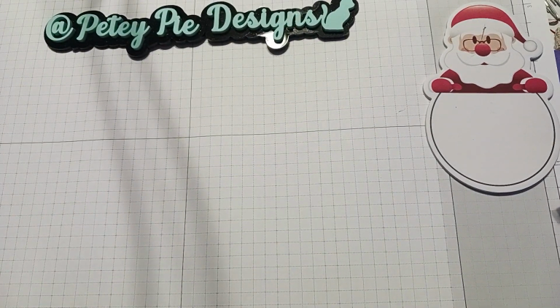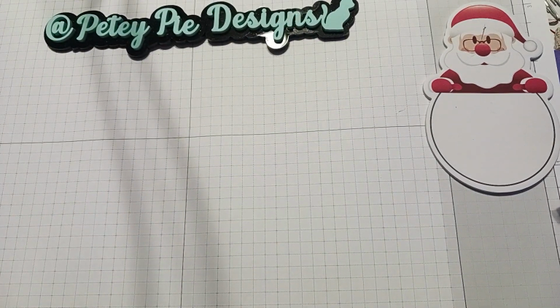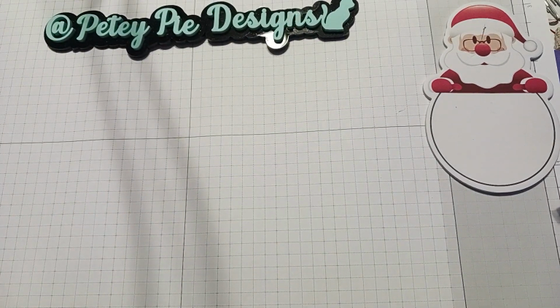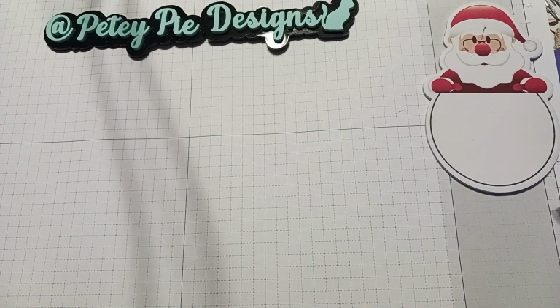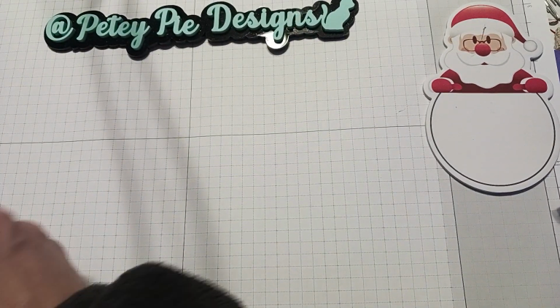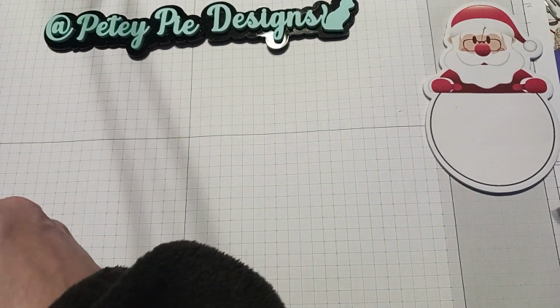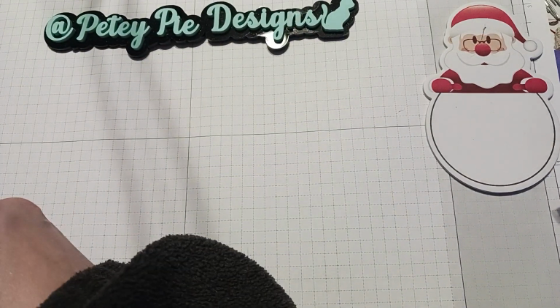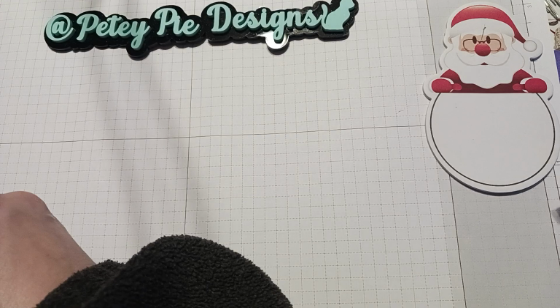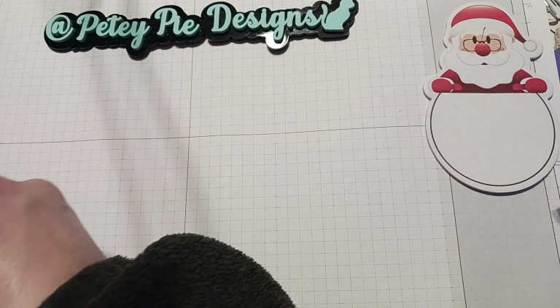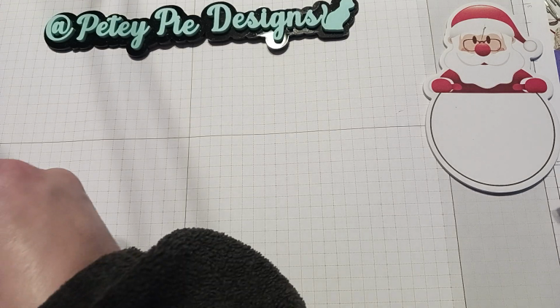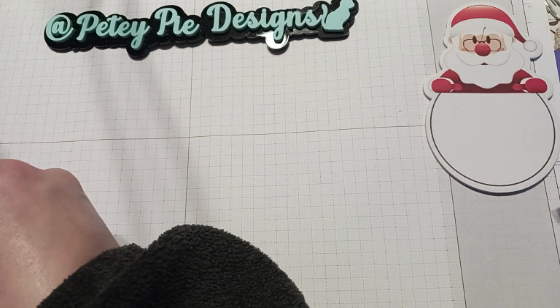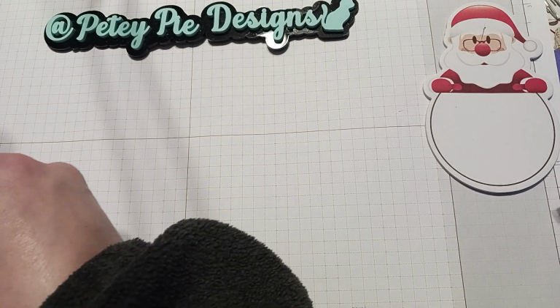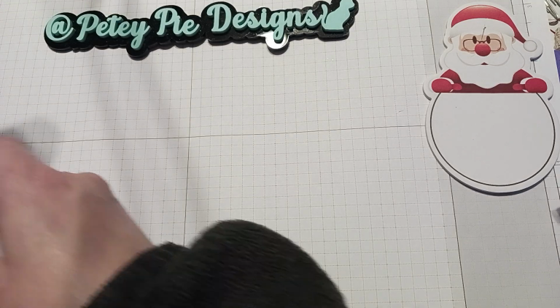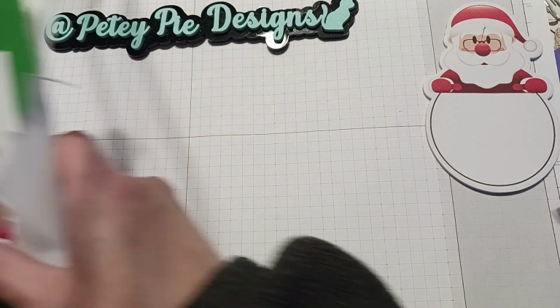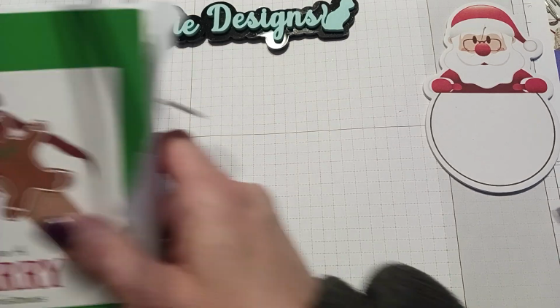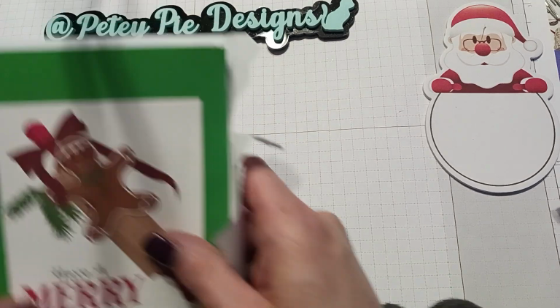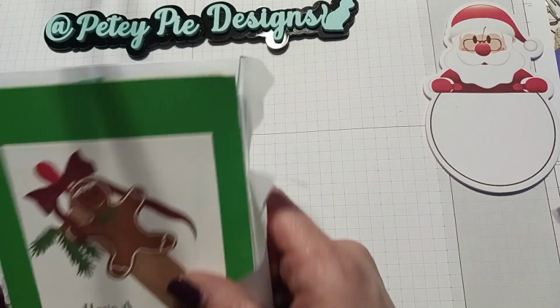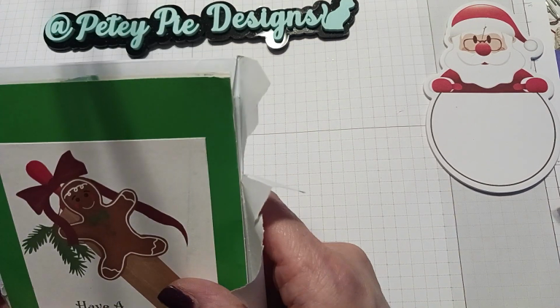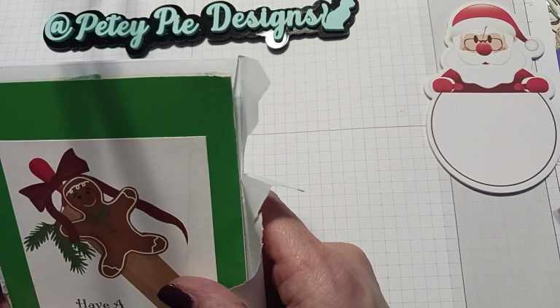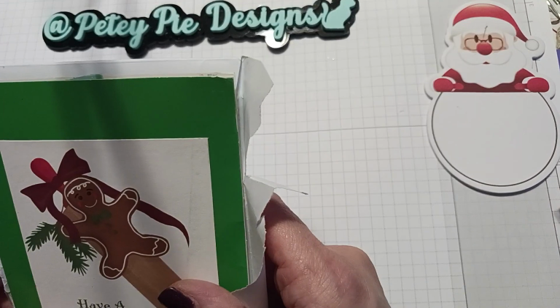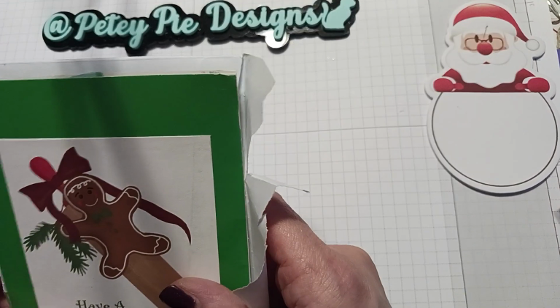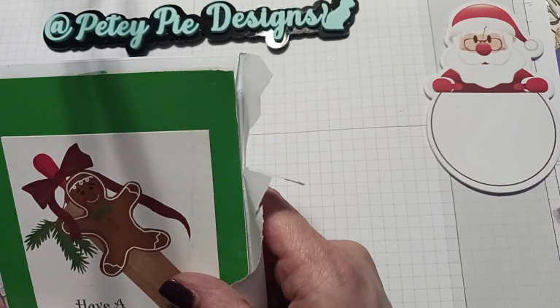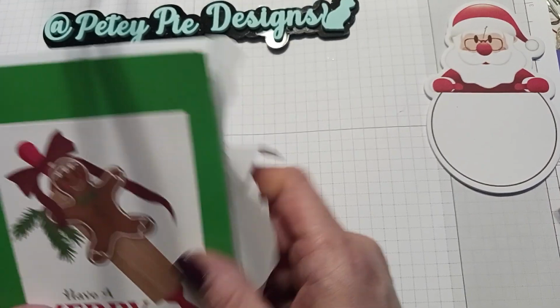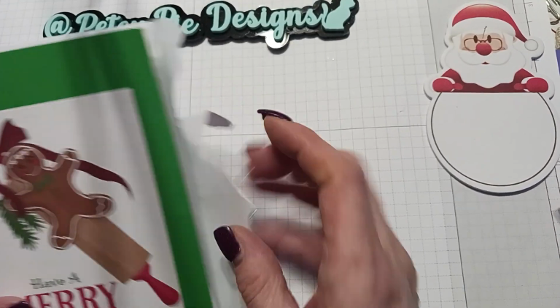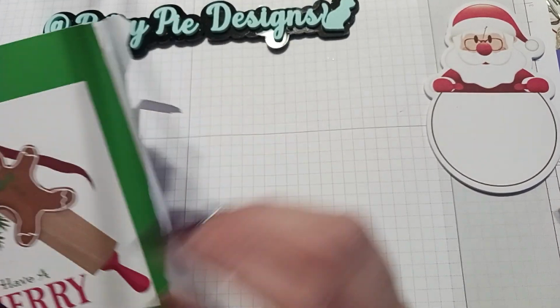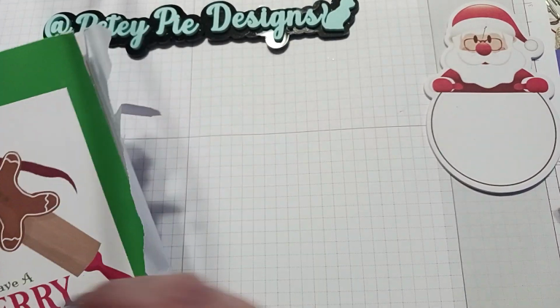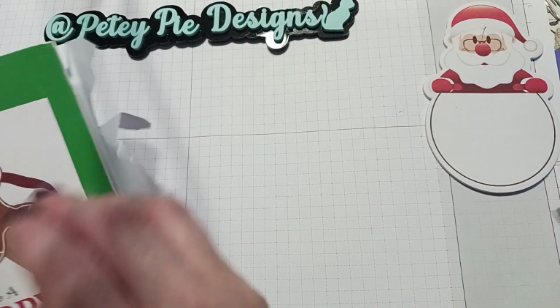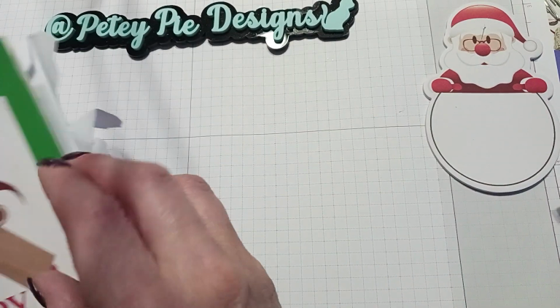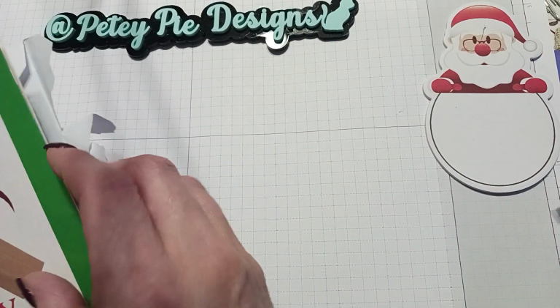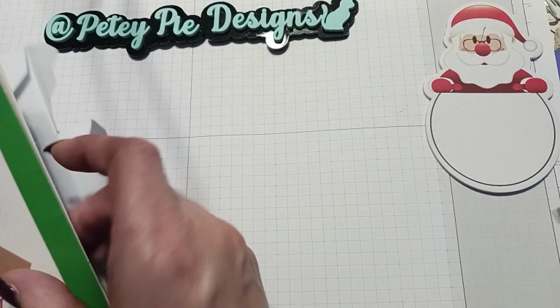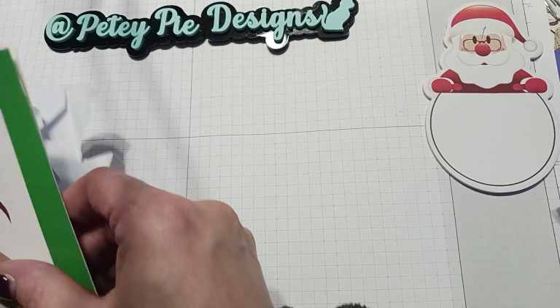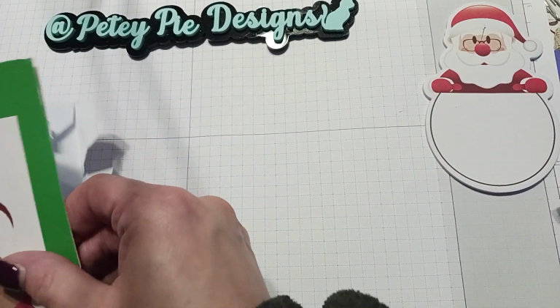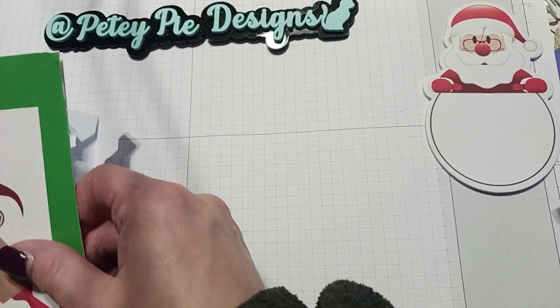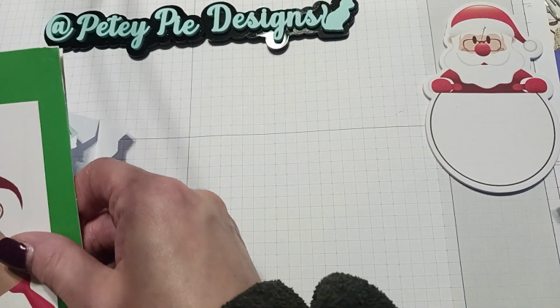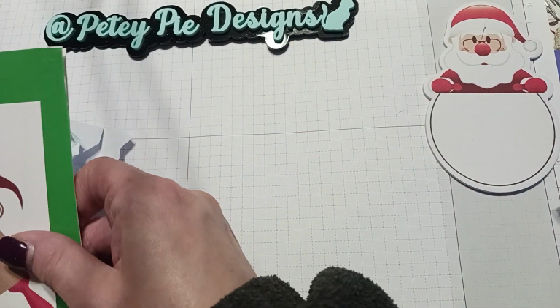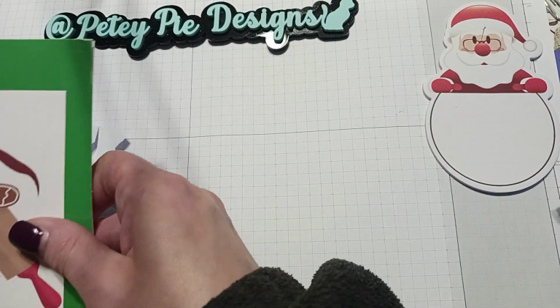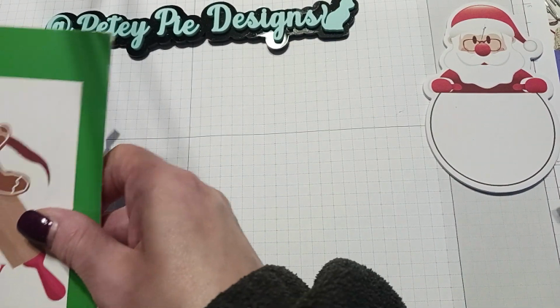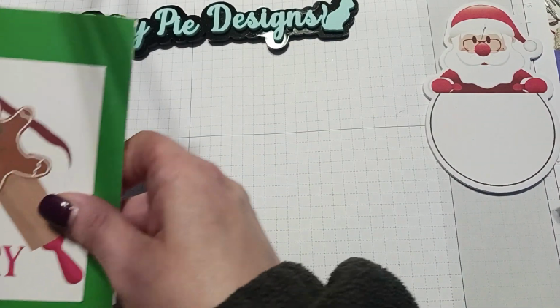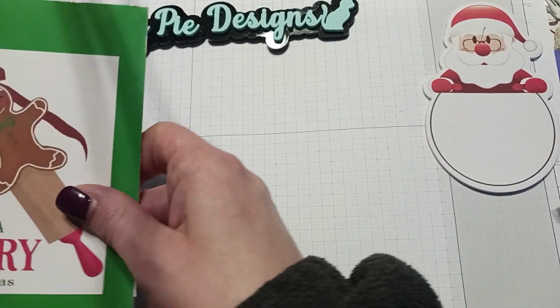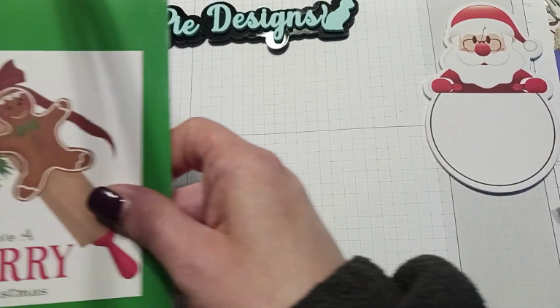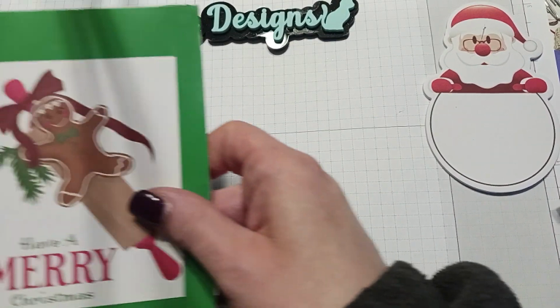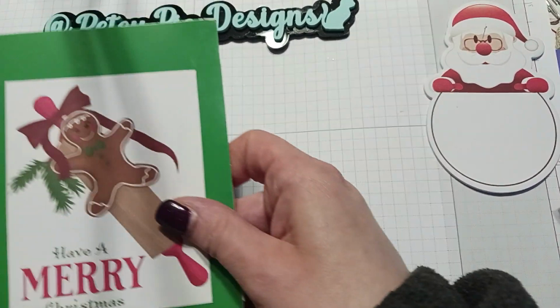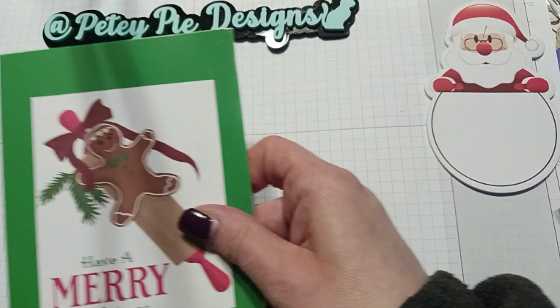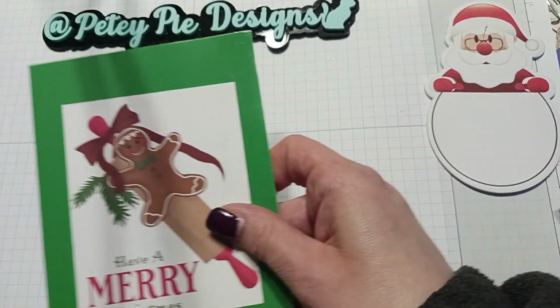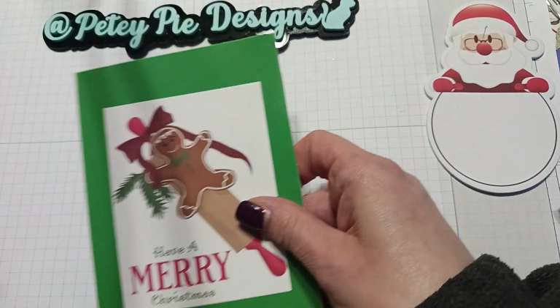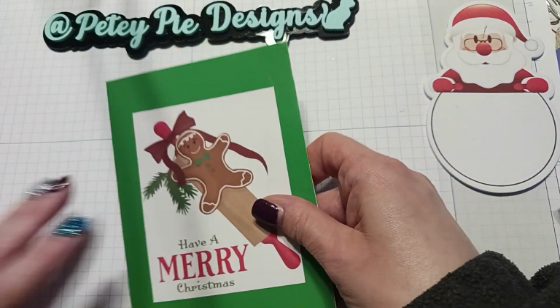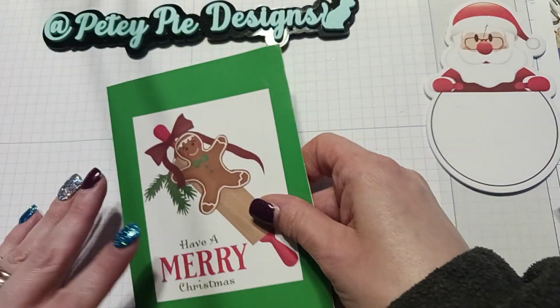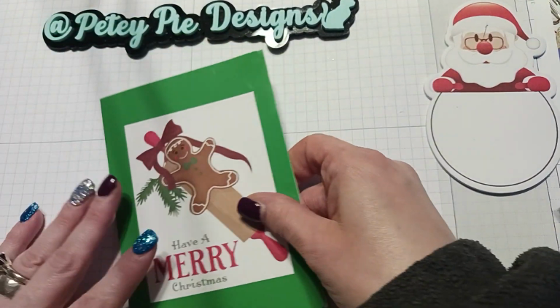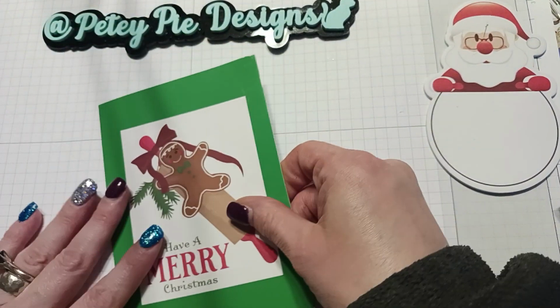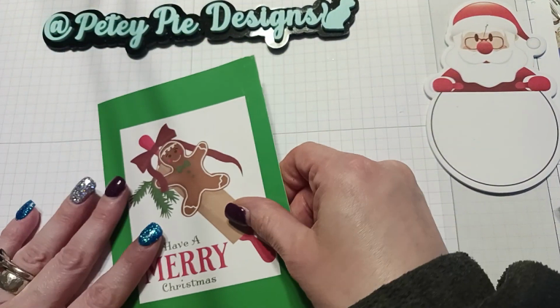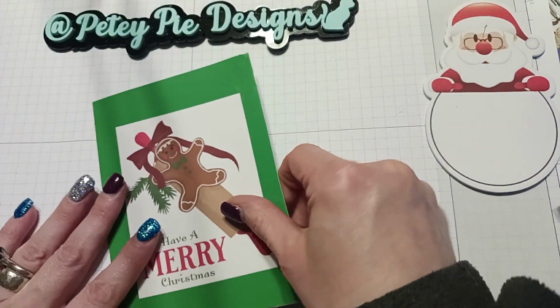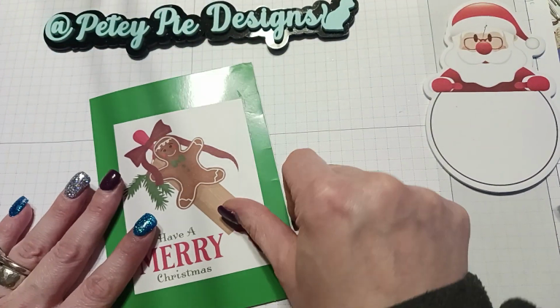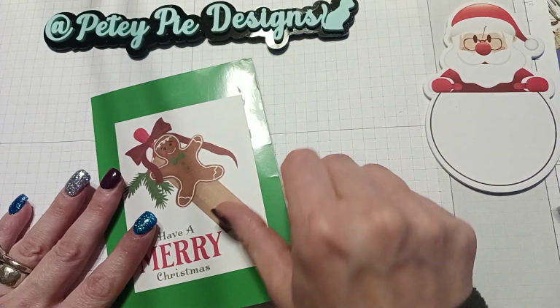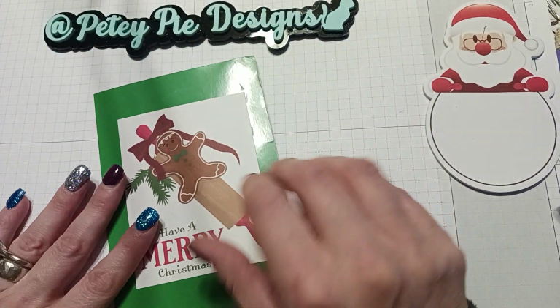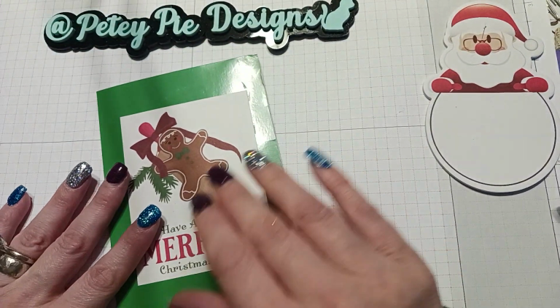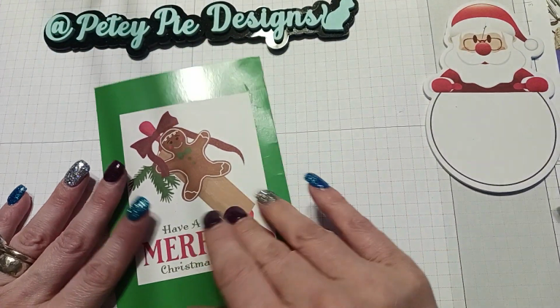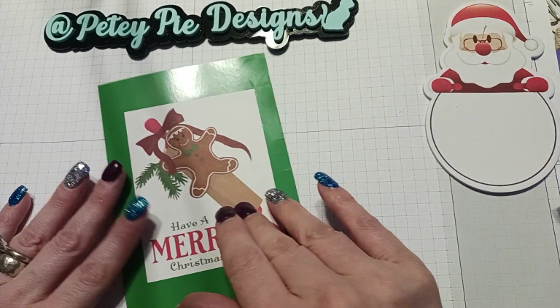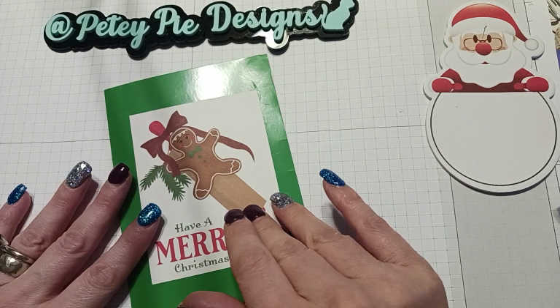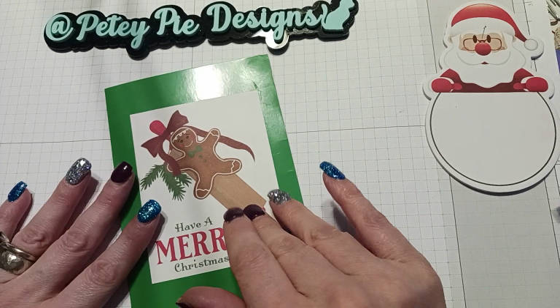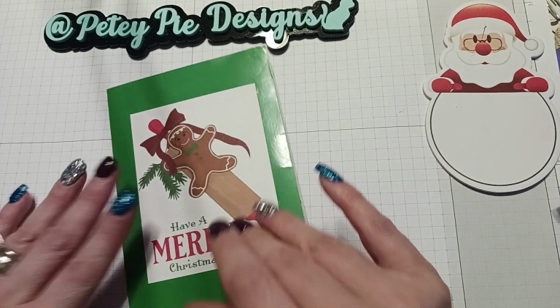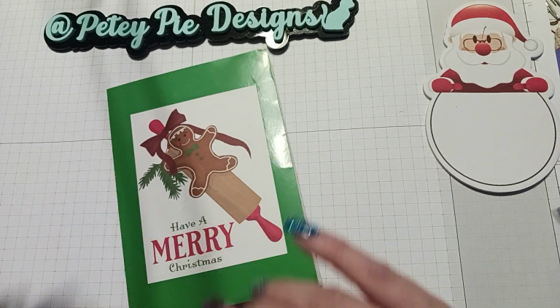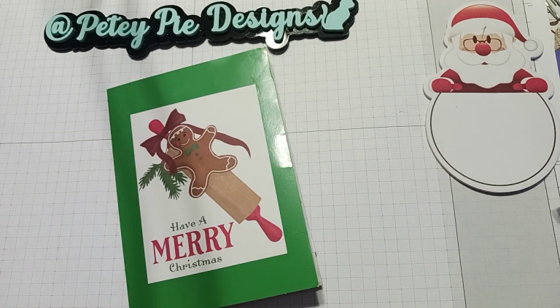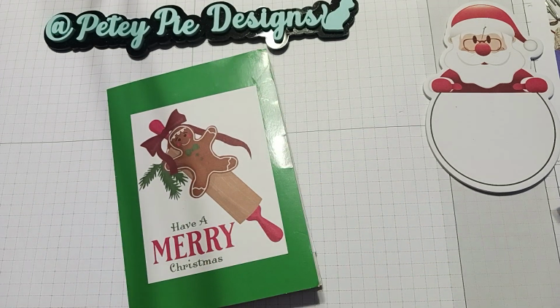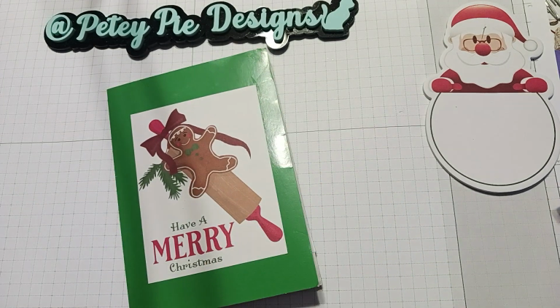Thank you Diana, and thank you everybody for watching. Happy crafting, and I will catch you next time — bye!